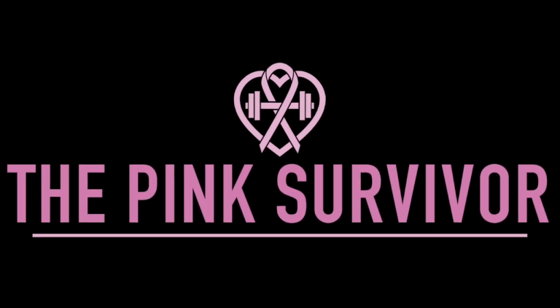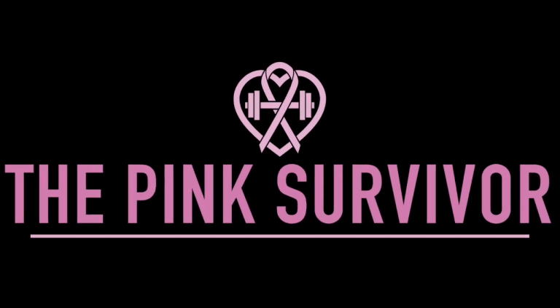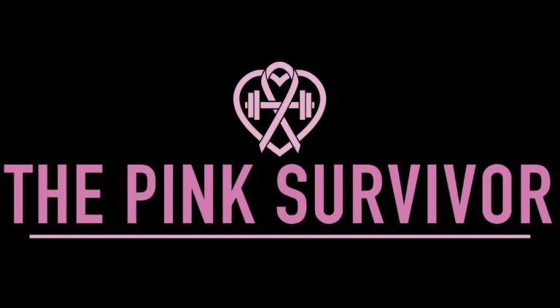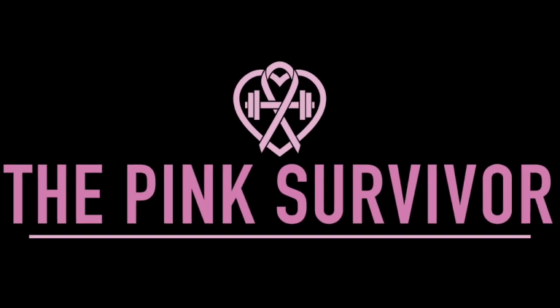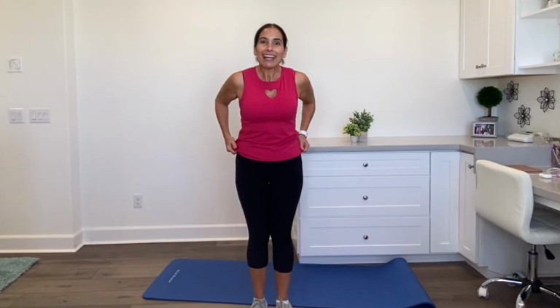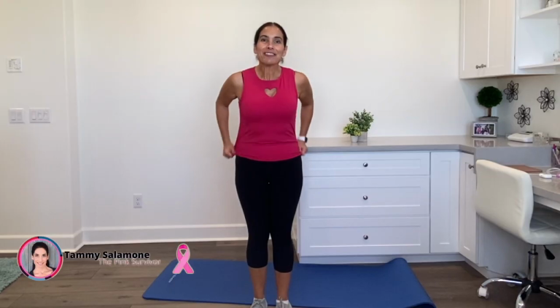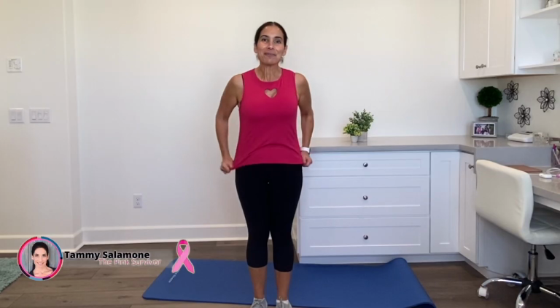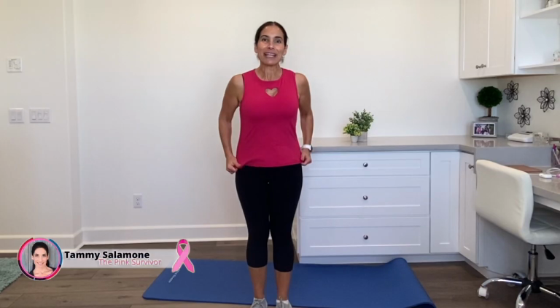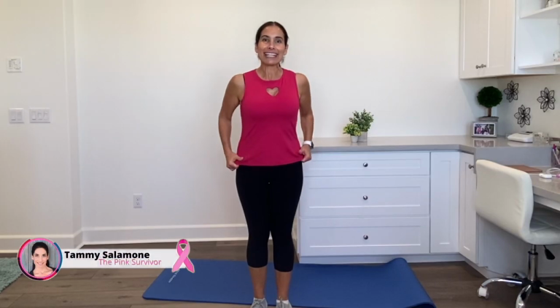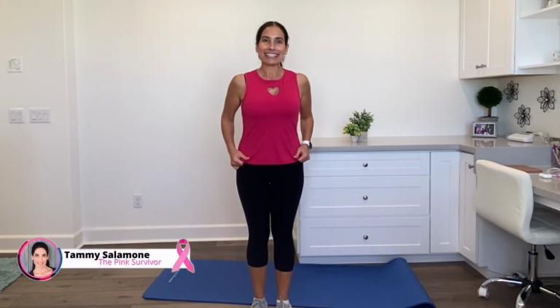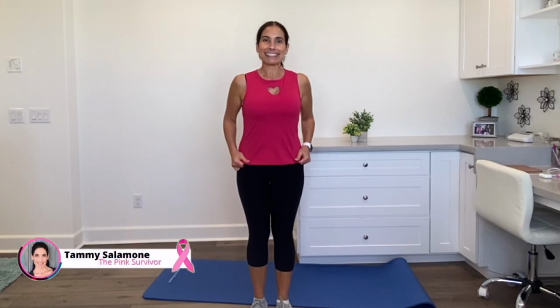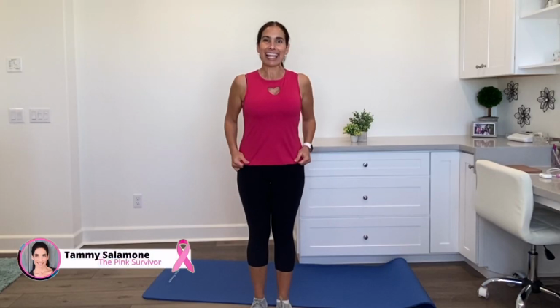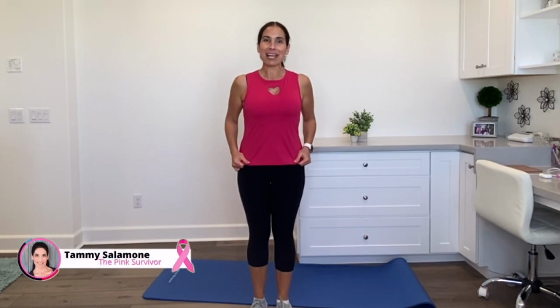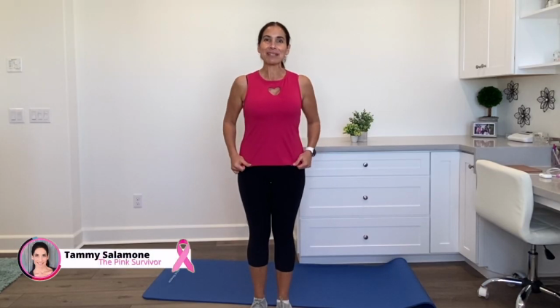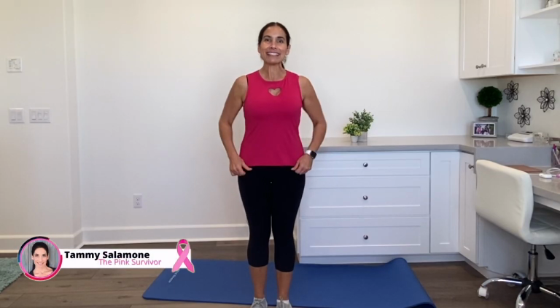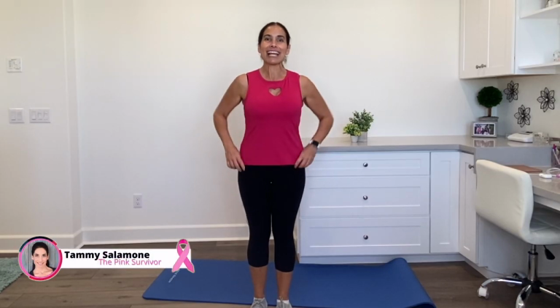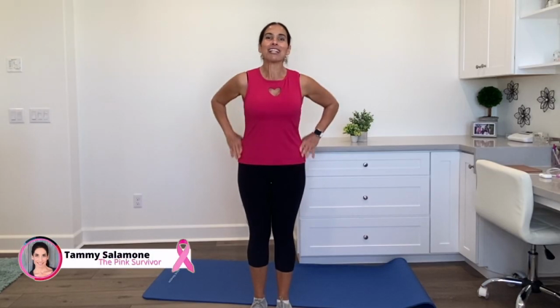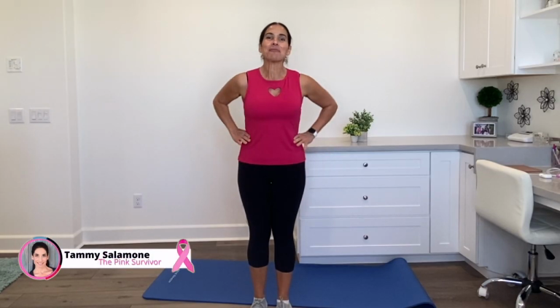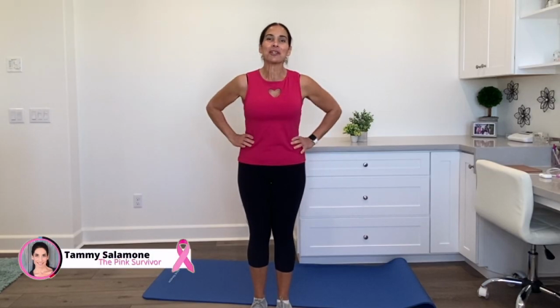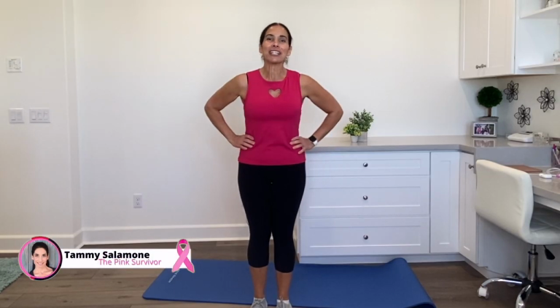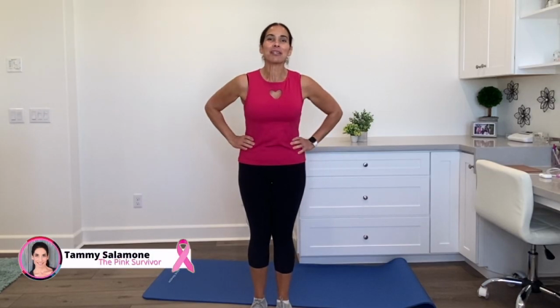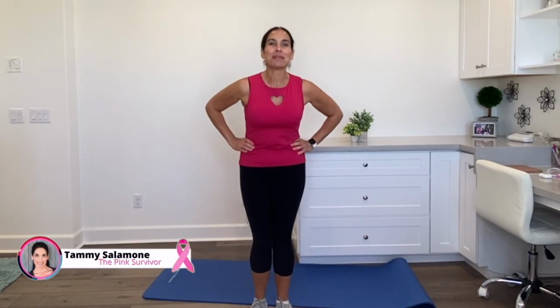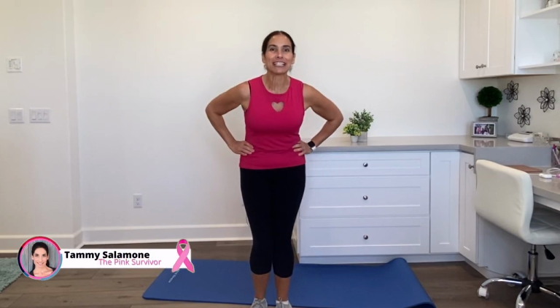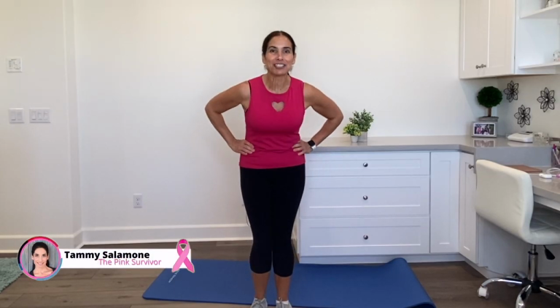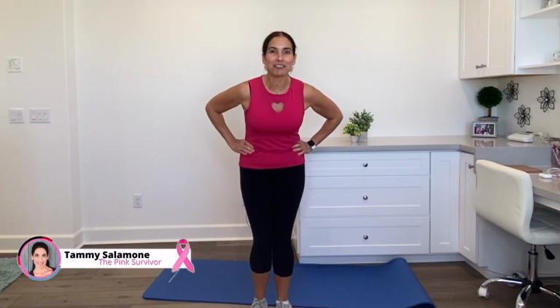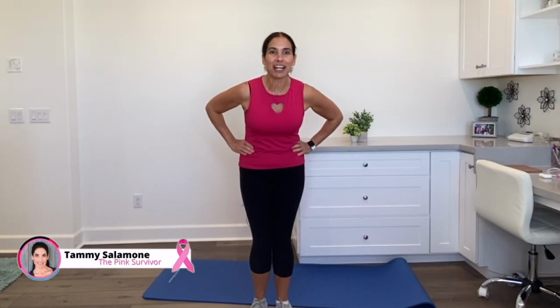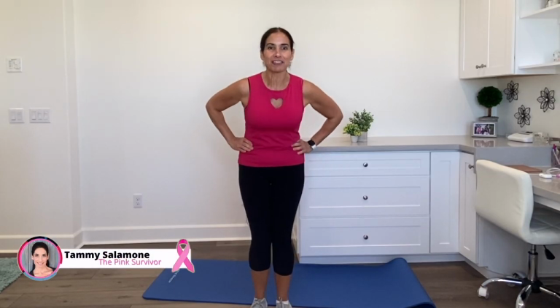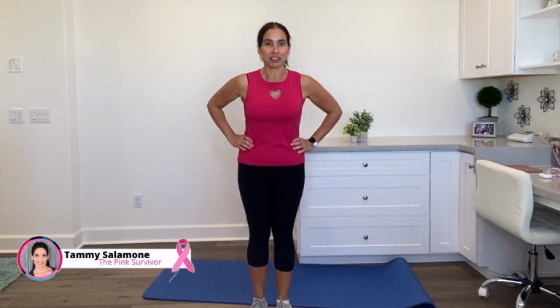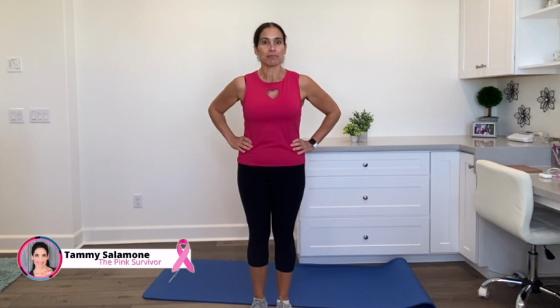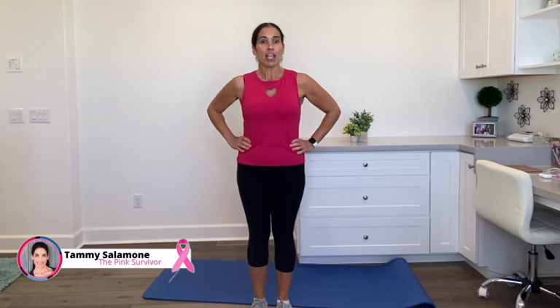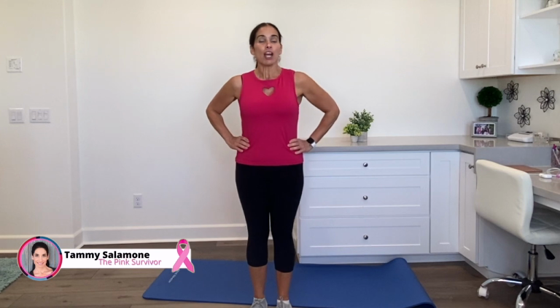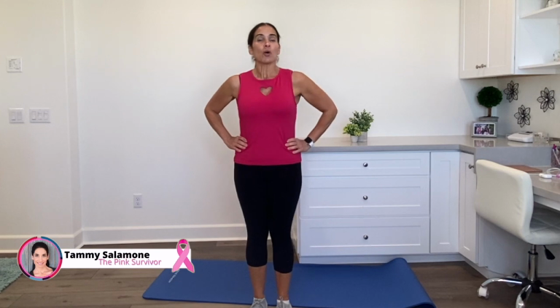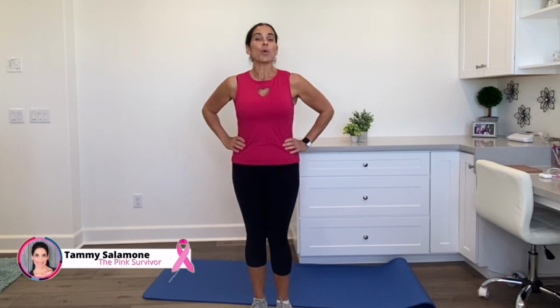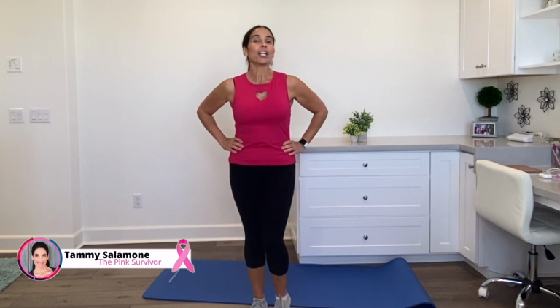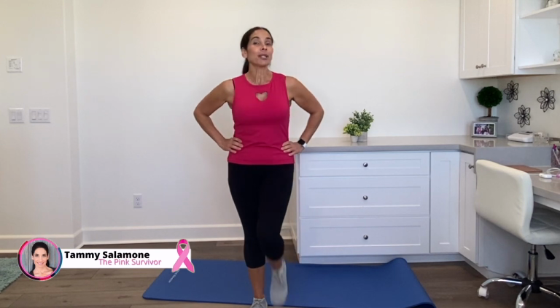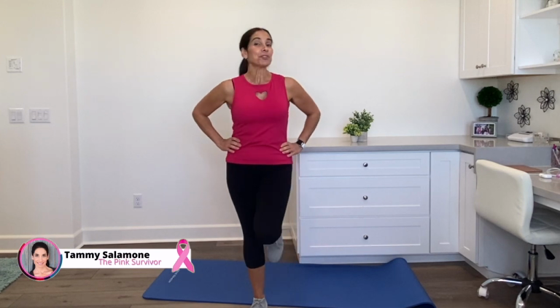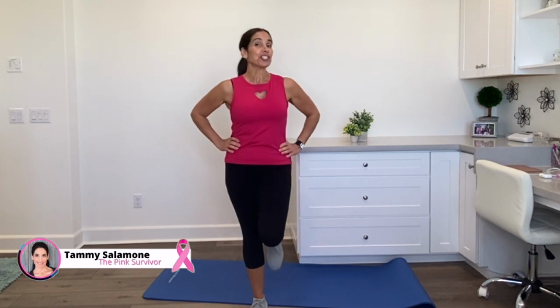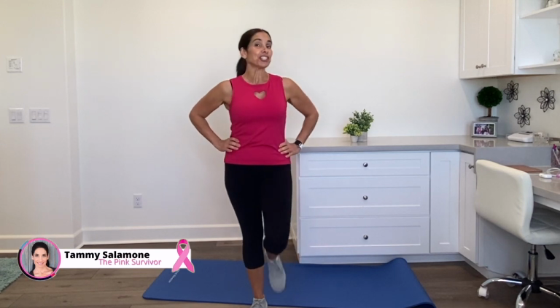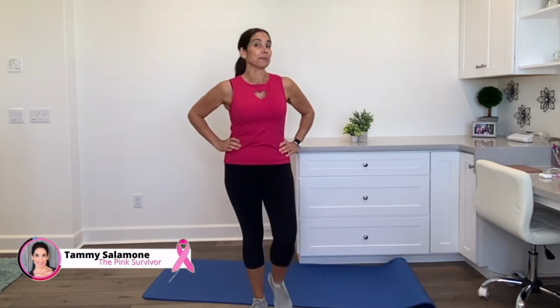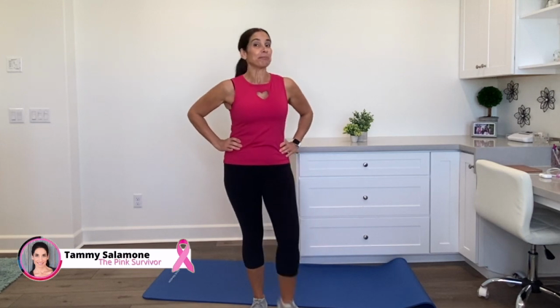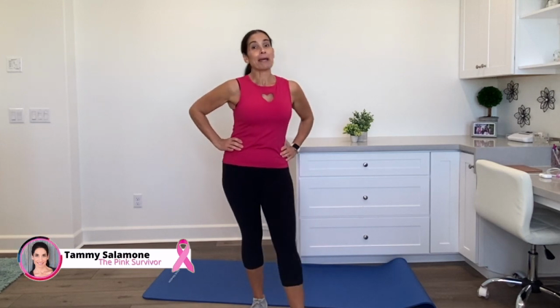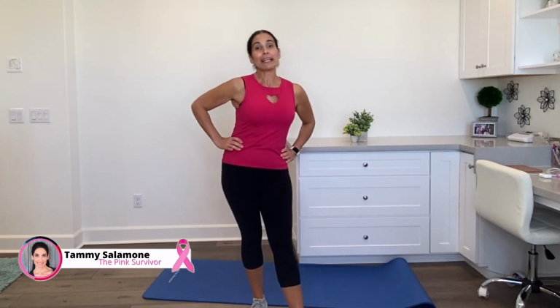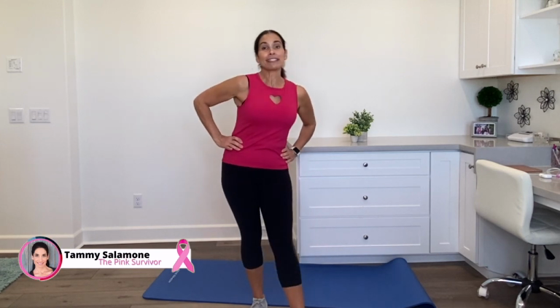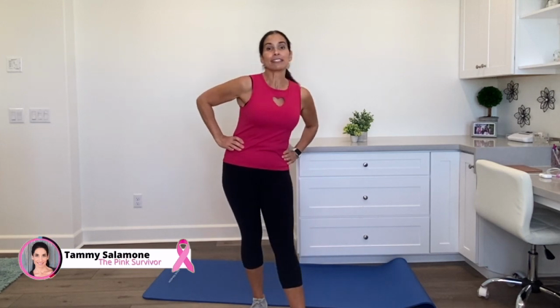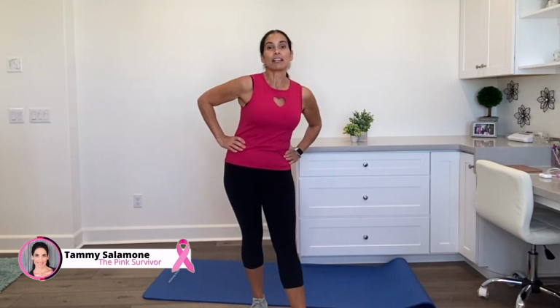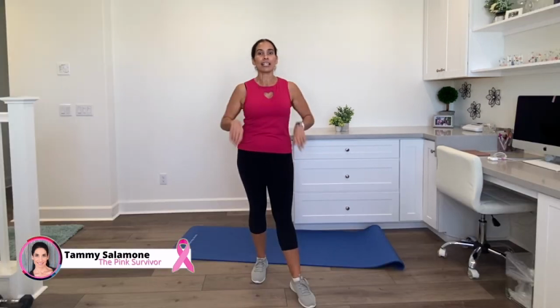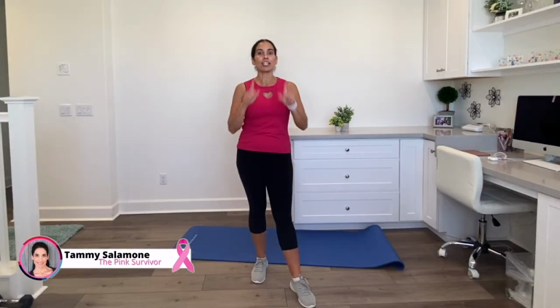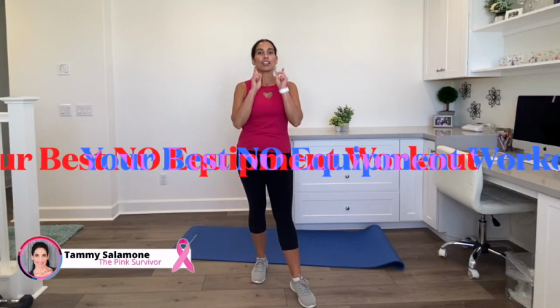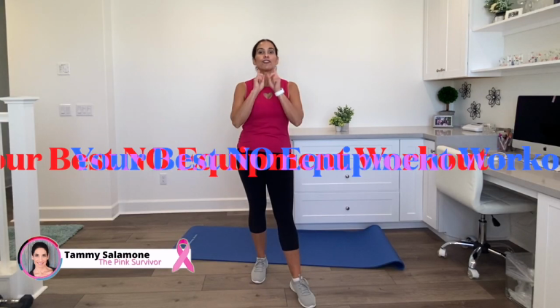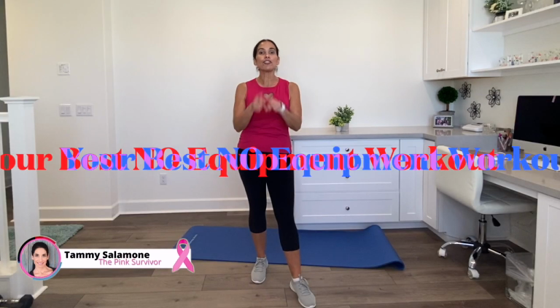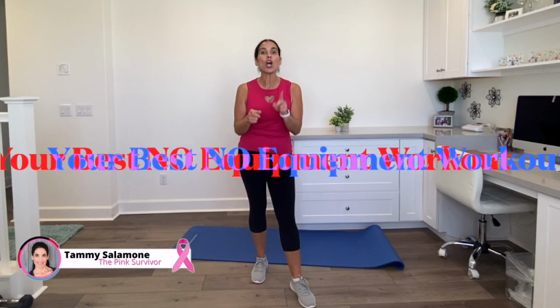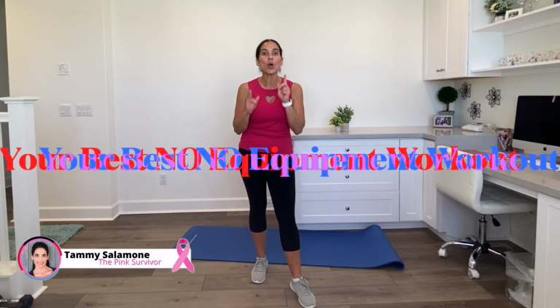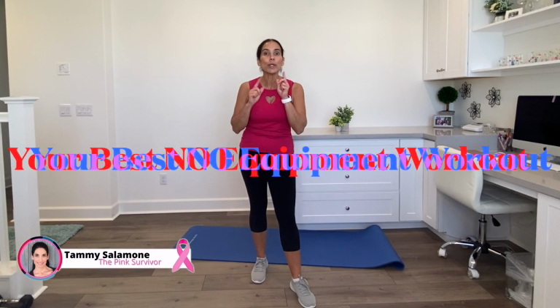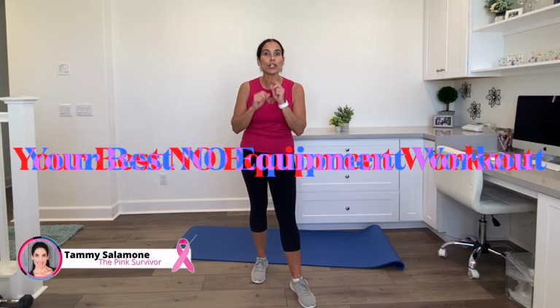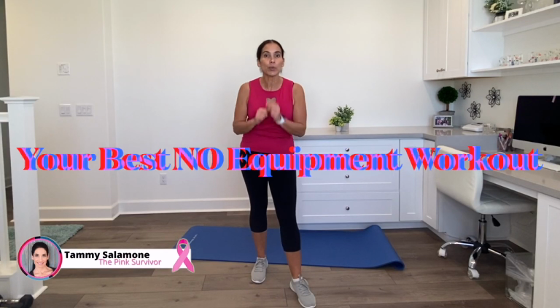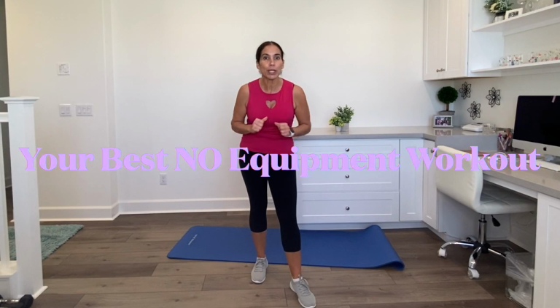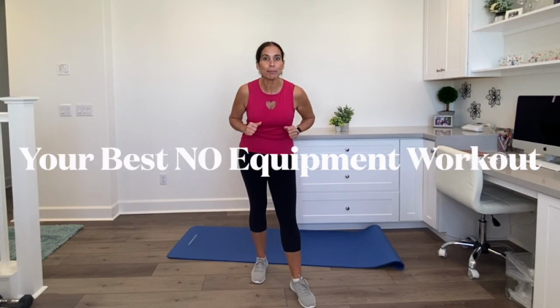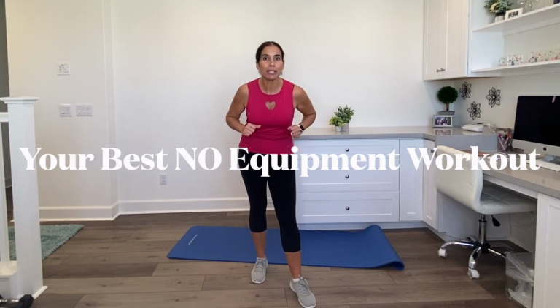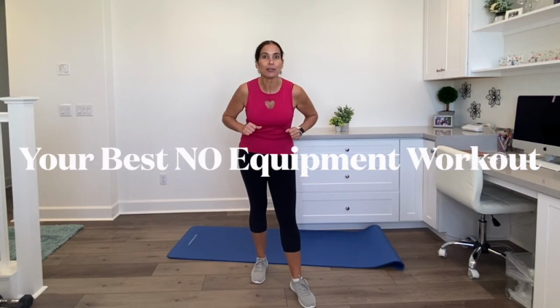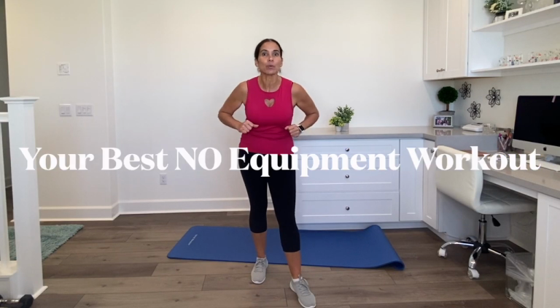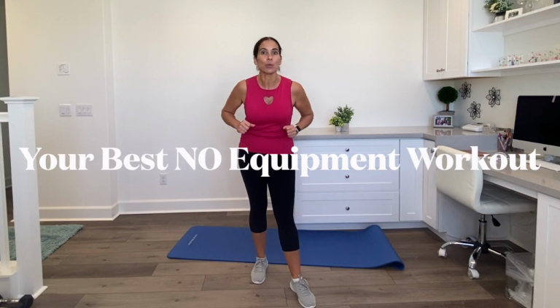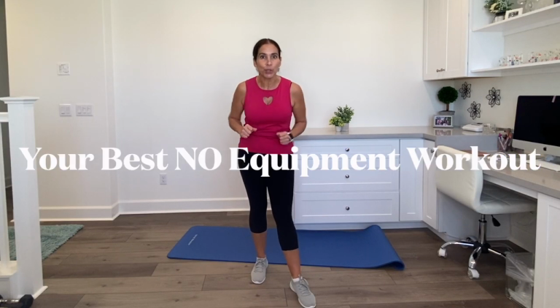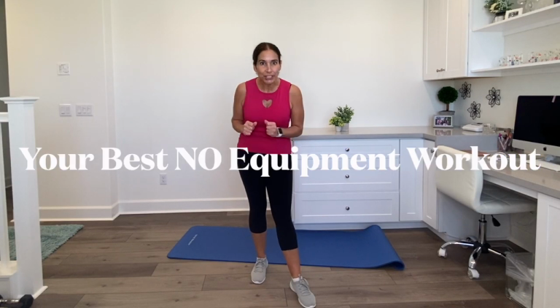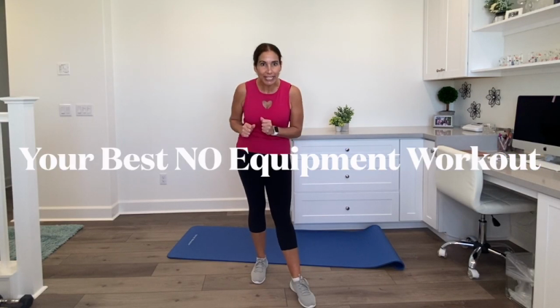Hey everybody, it's Tammy Salamone, the Pink Survivor. Welcome to your best no-equipment workout.